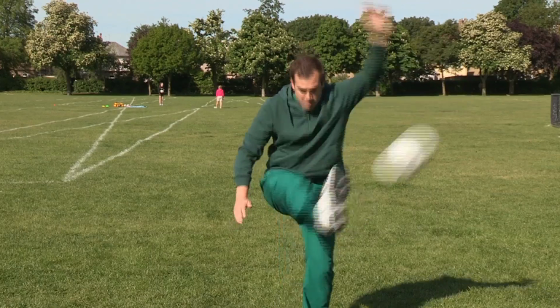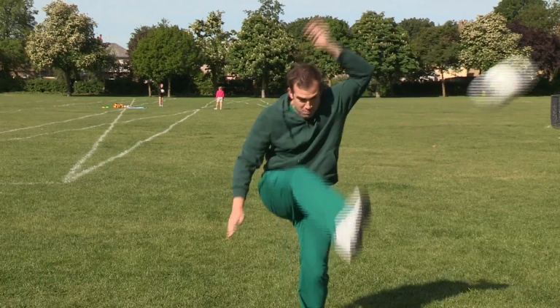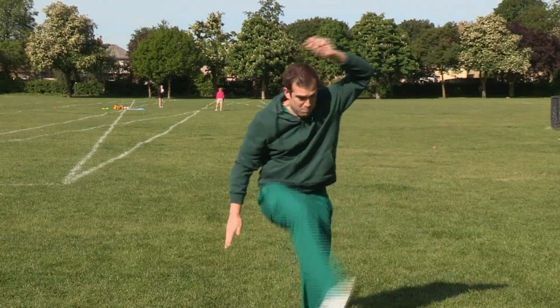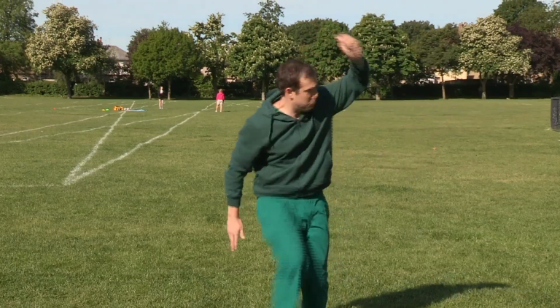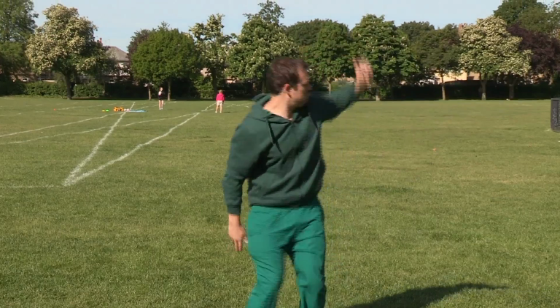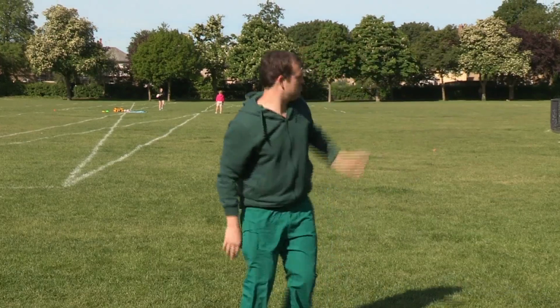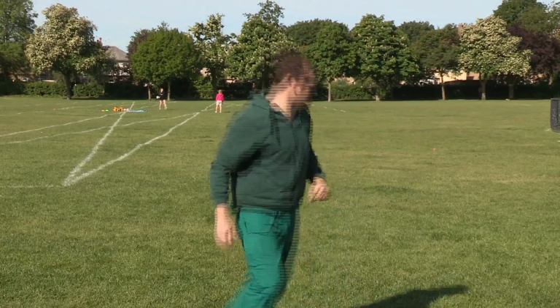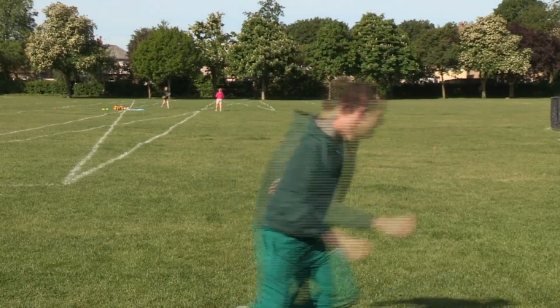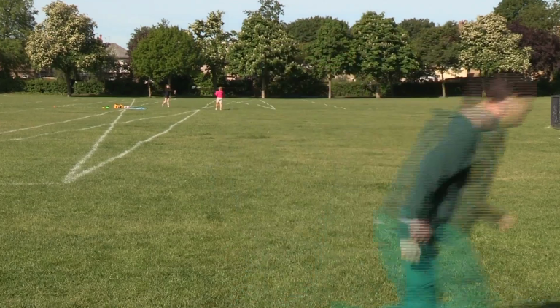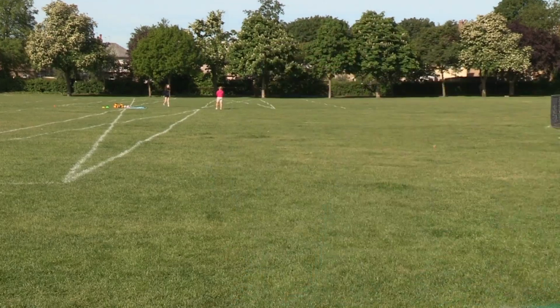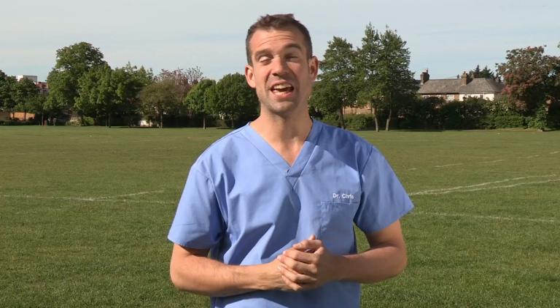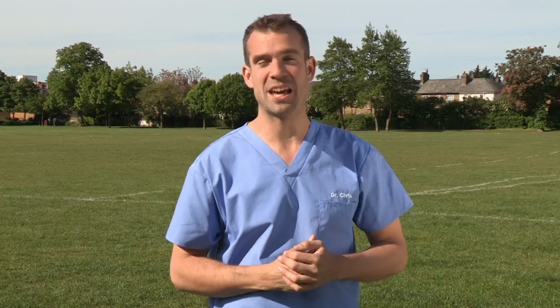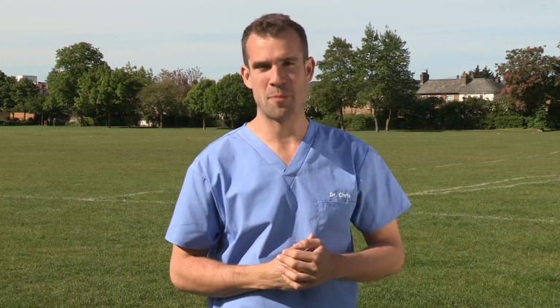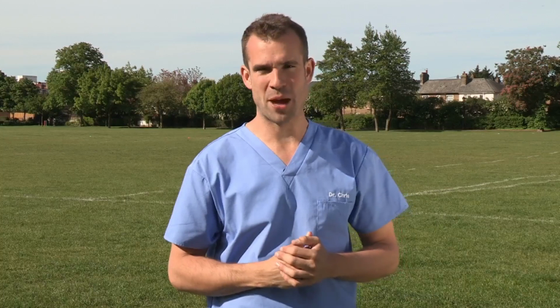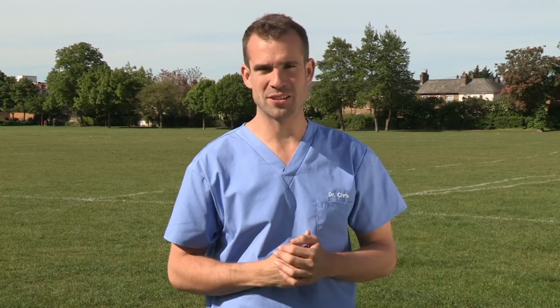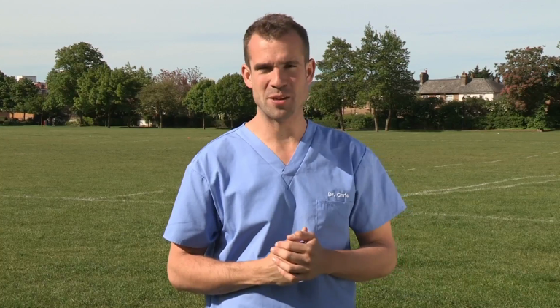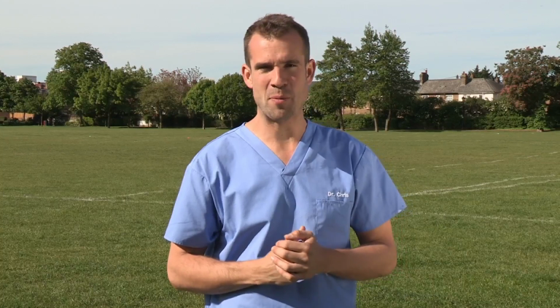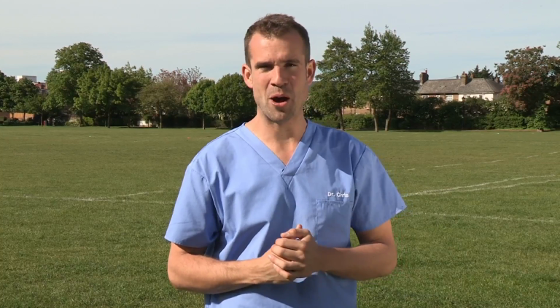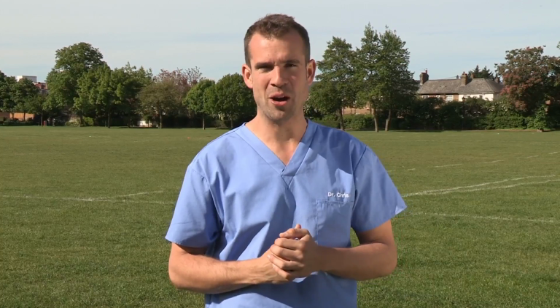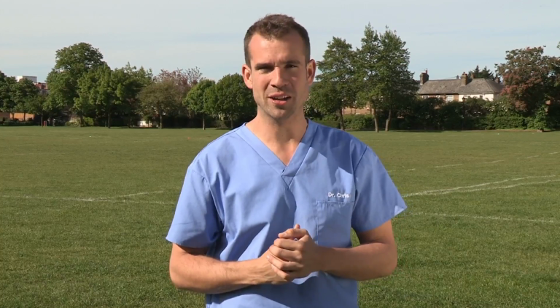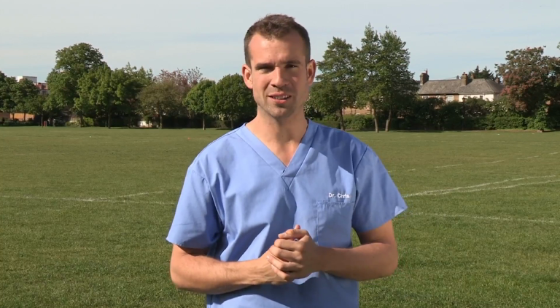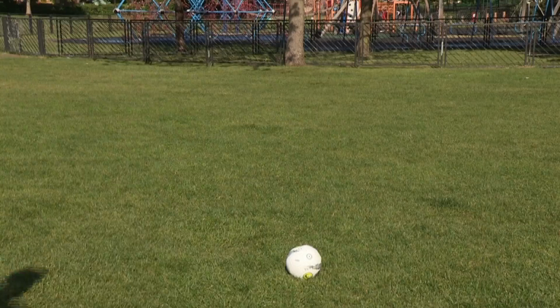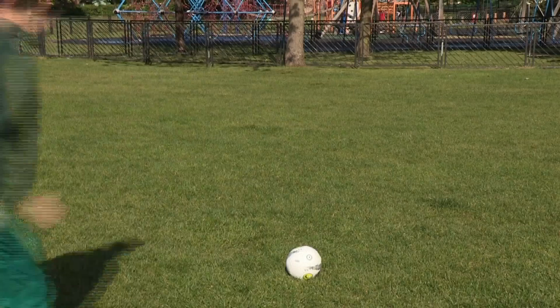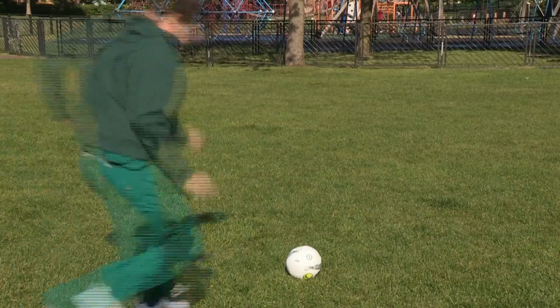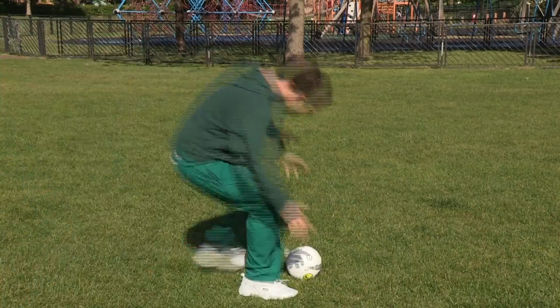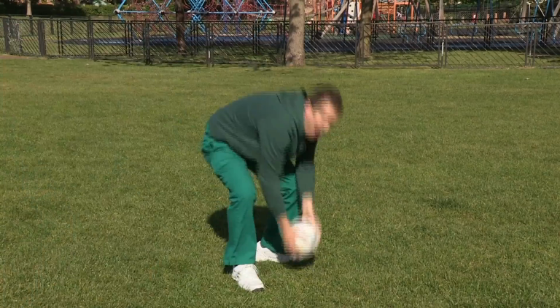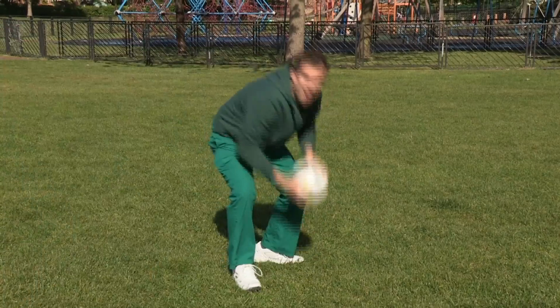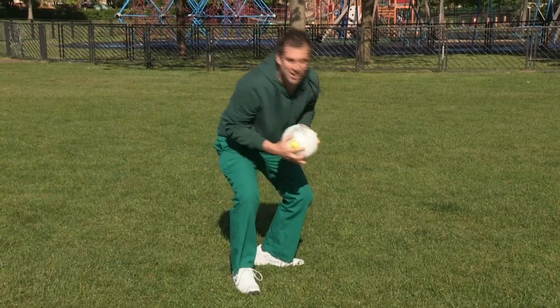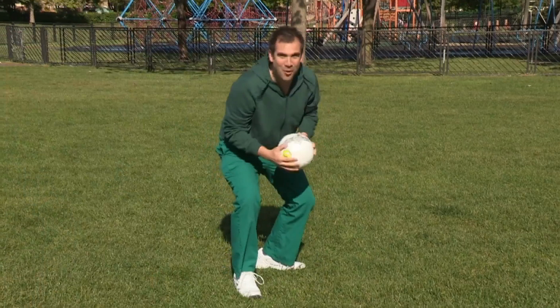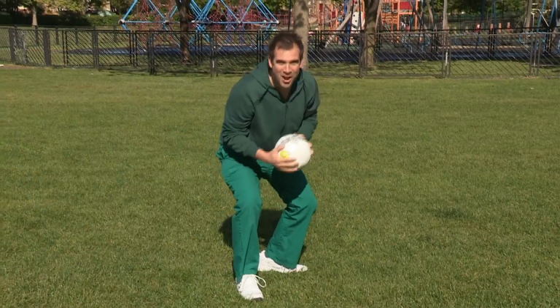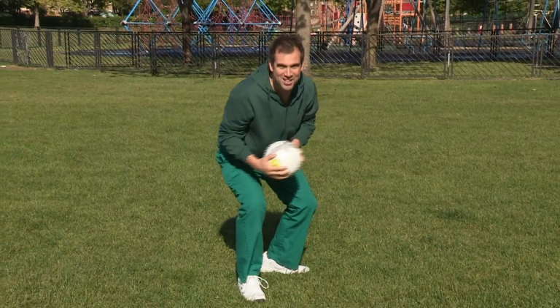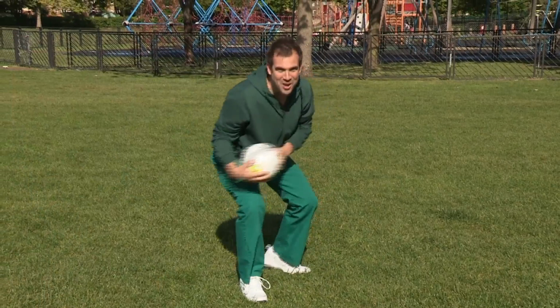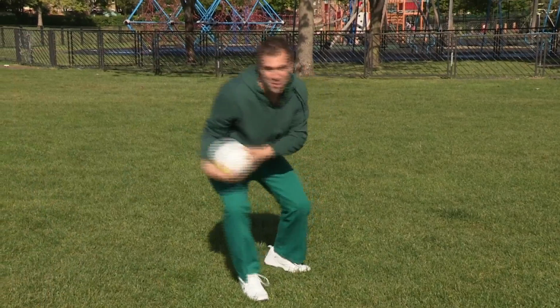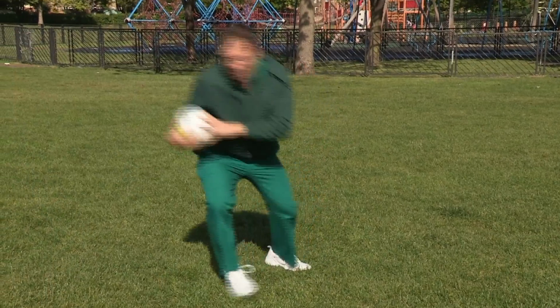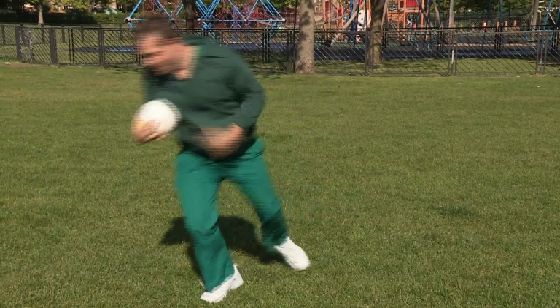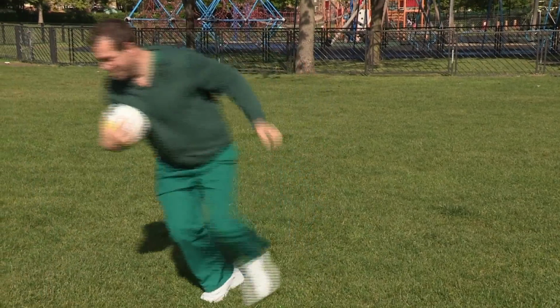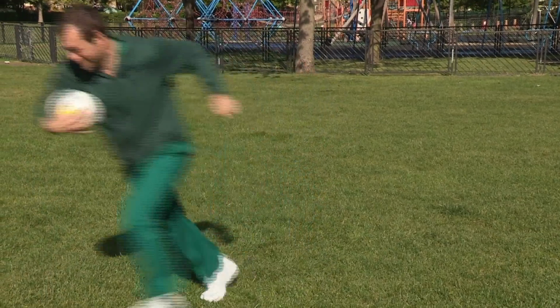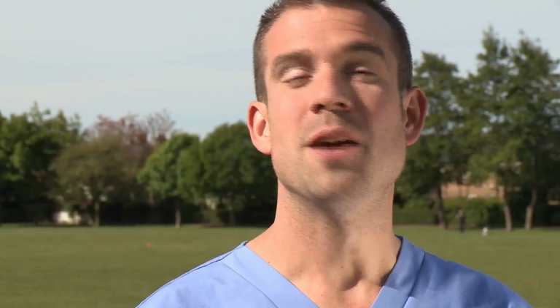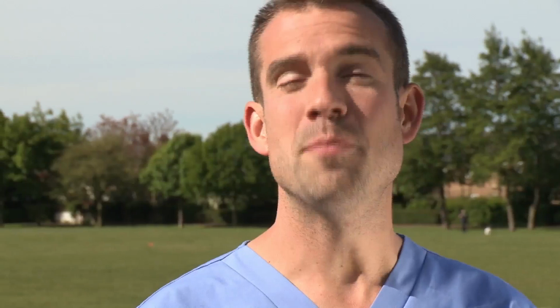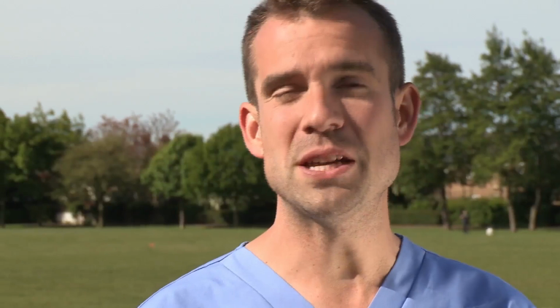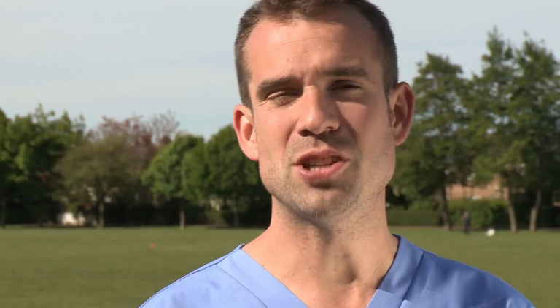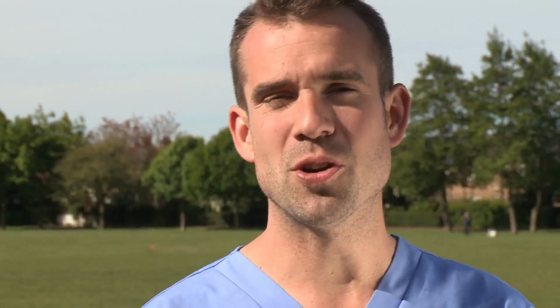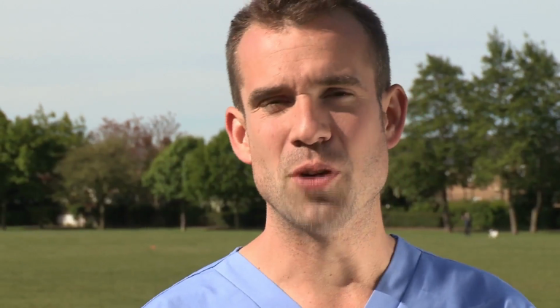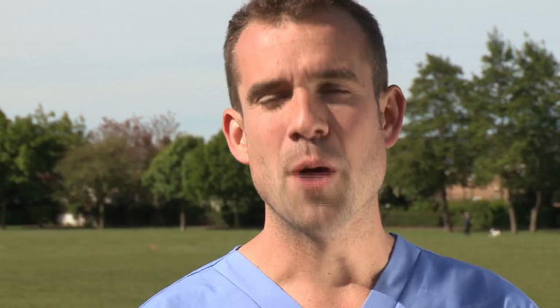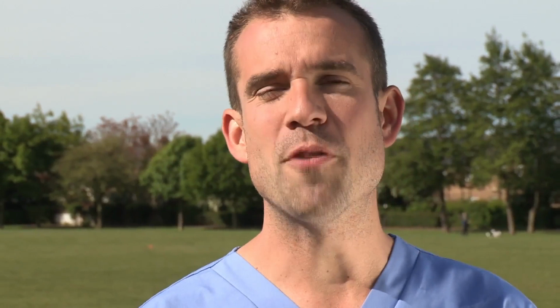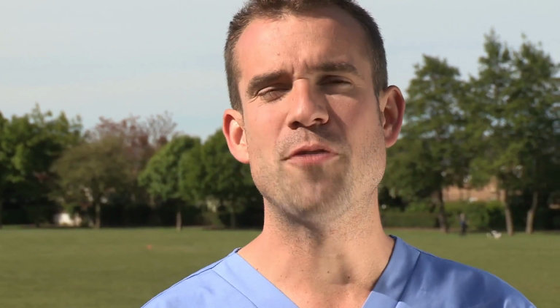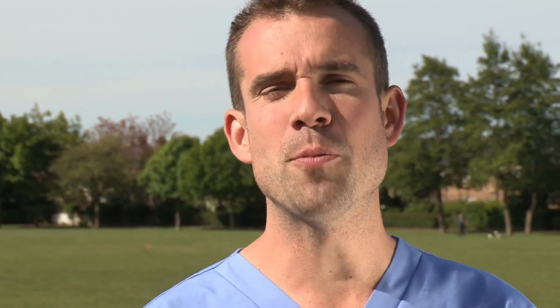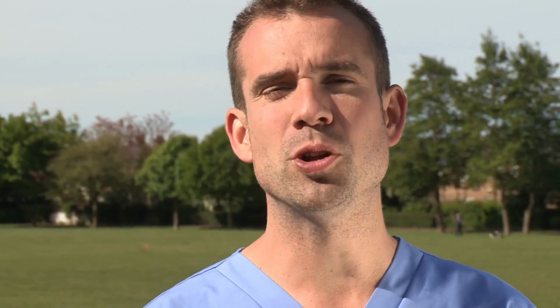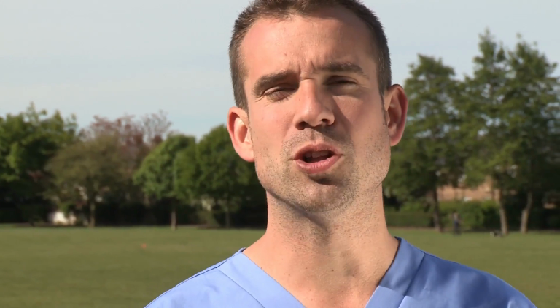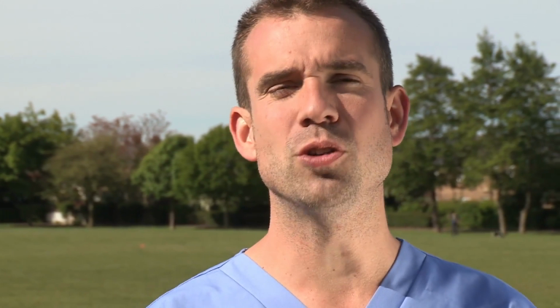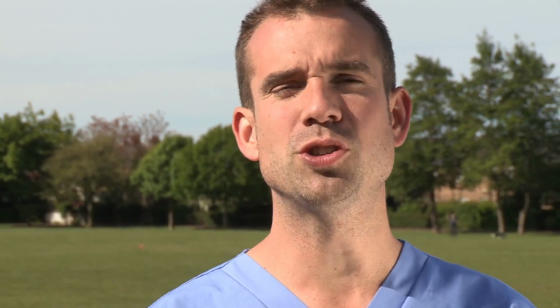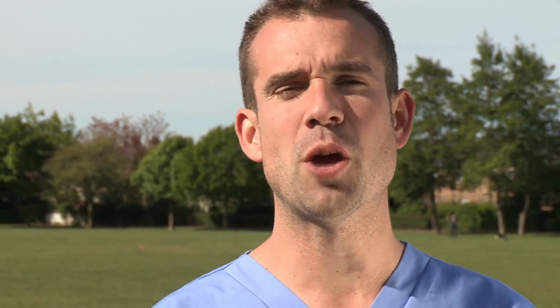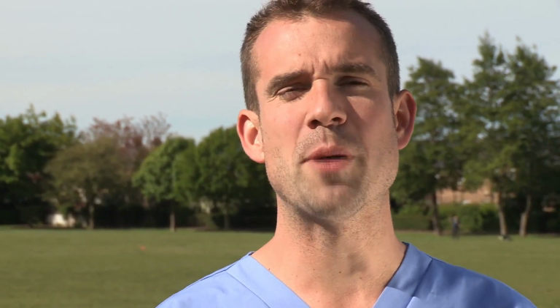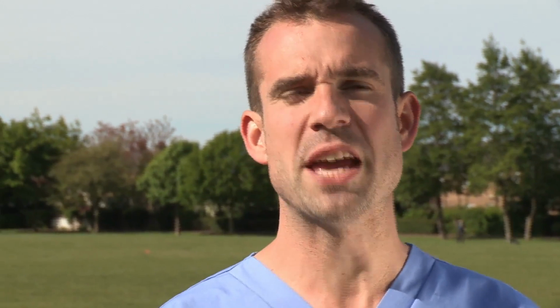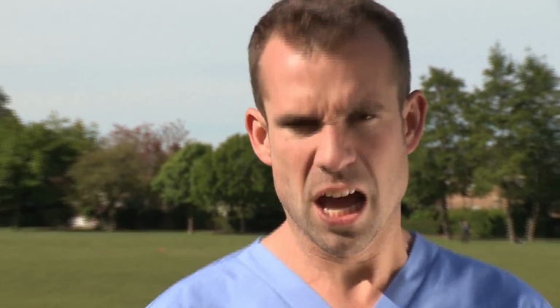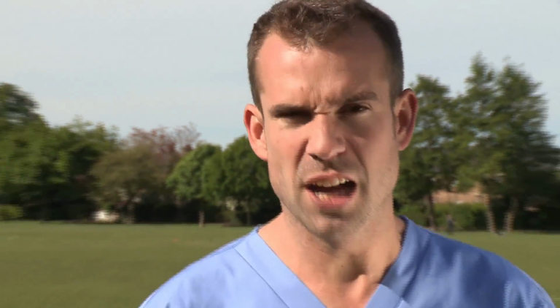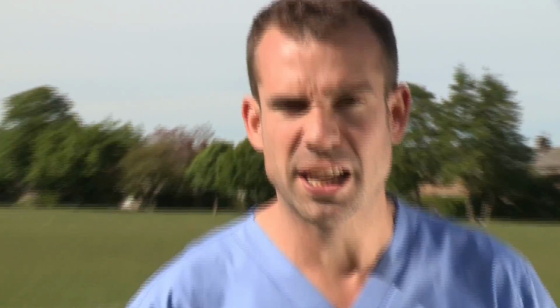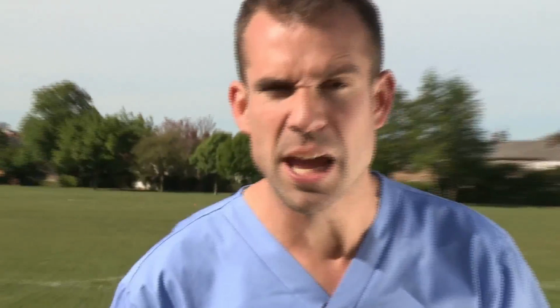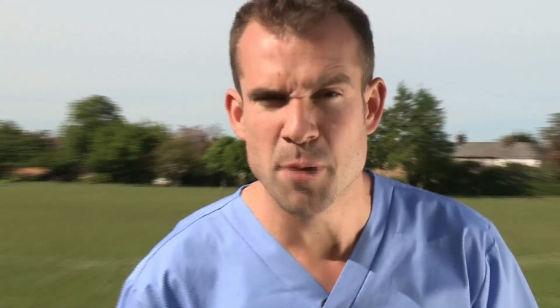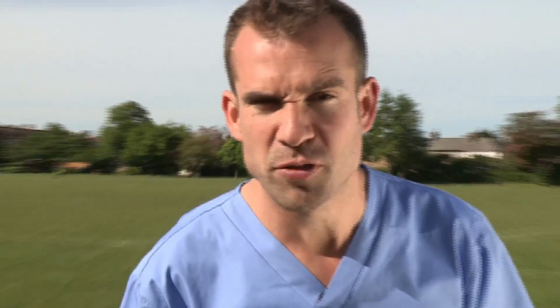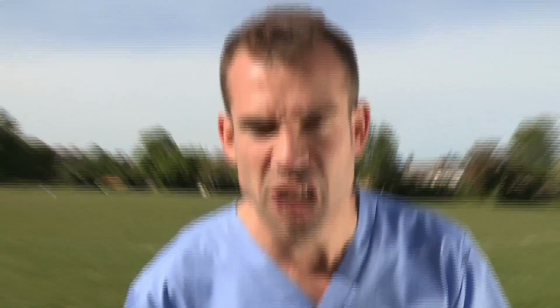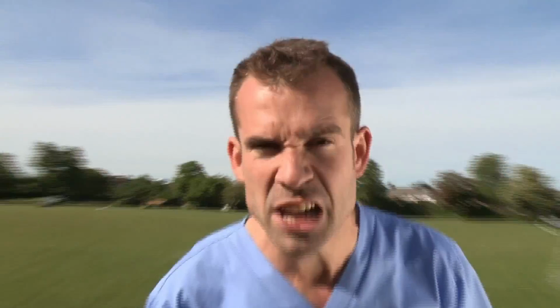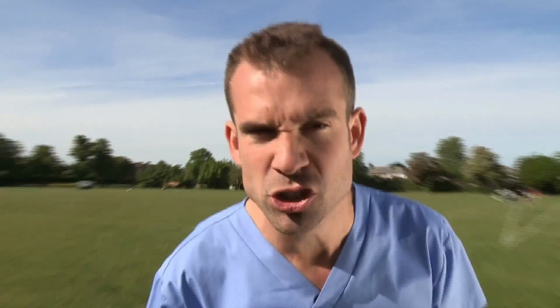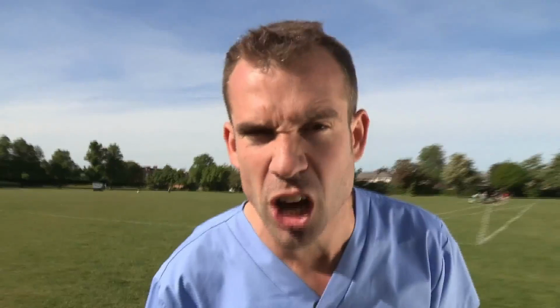Who doesn't love a kickabout in the park? I know I do. Me too, but football can also be a game of danger.